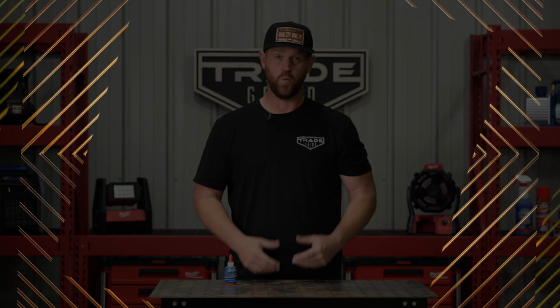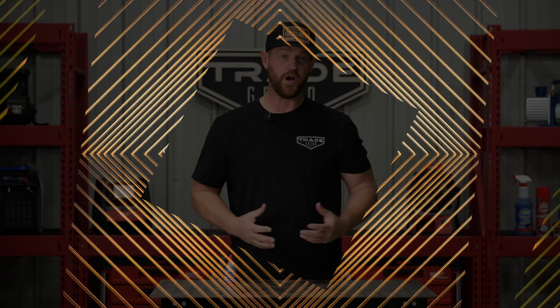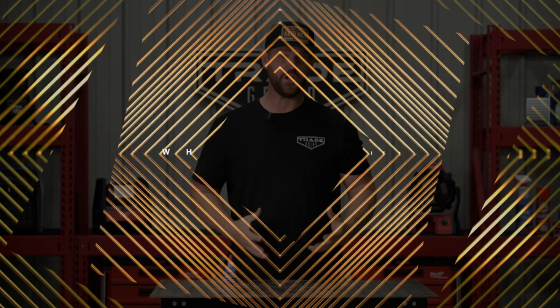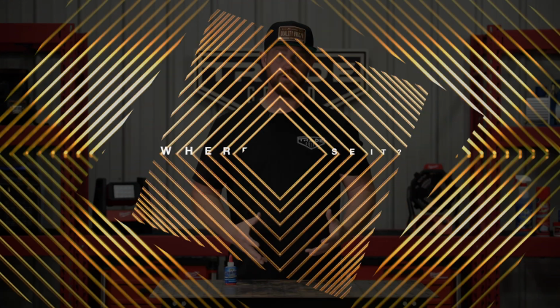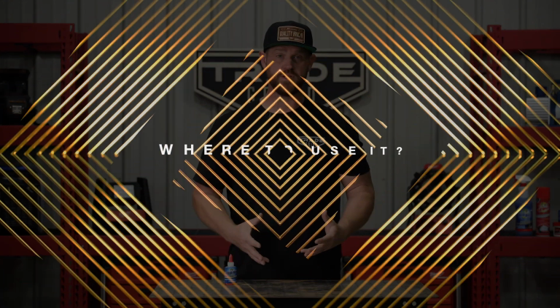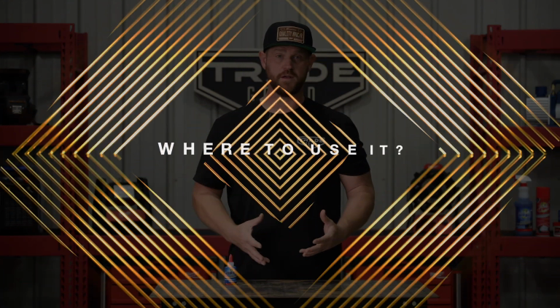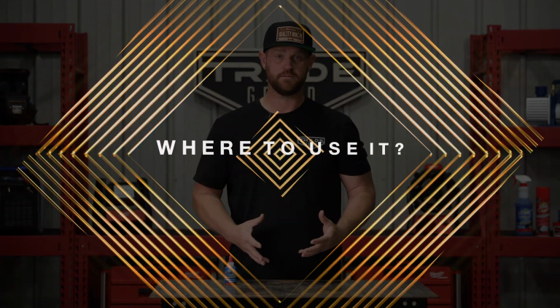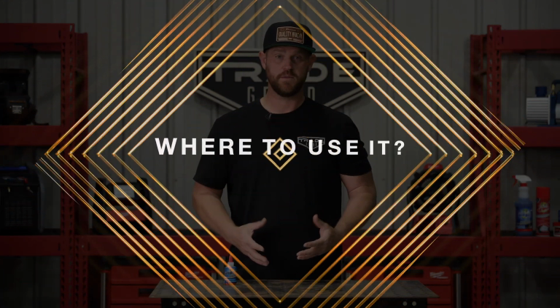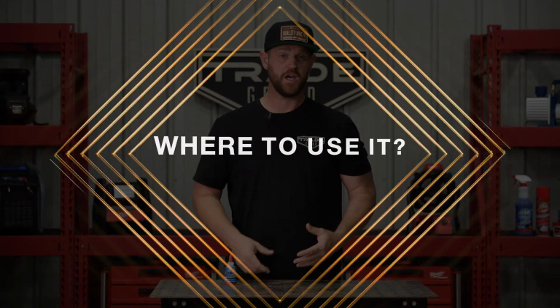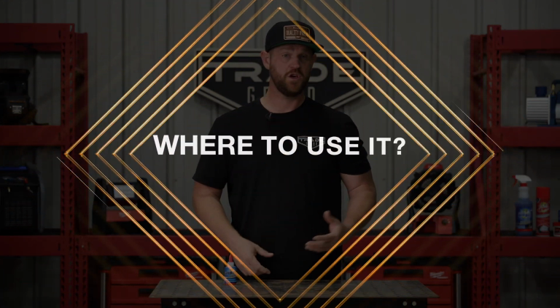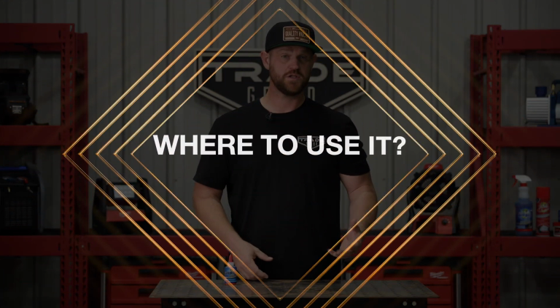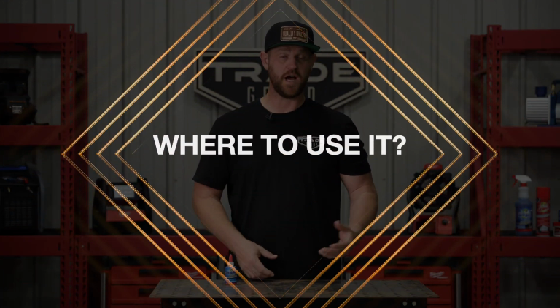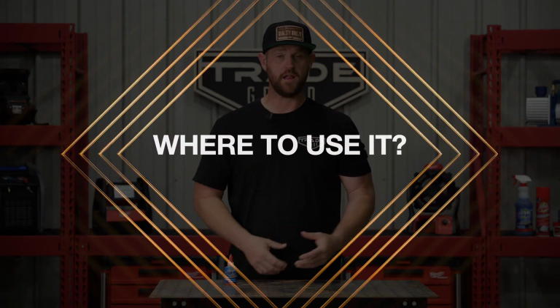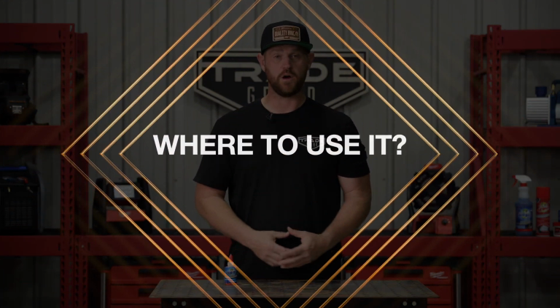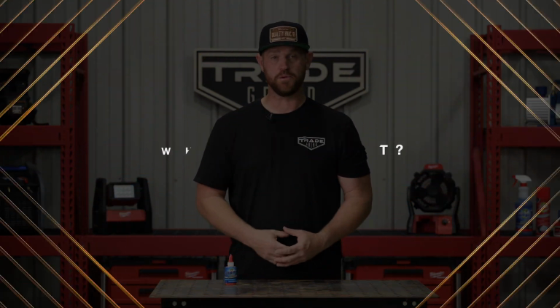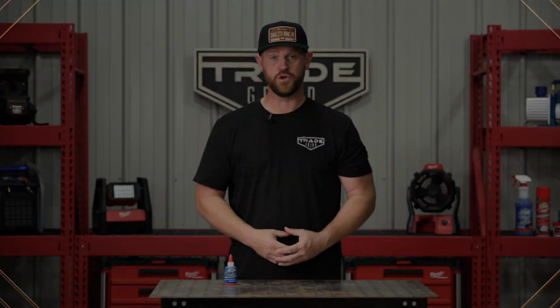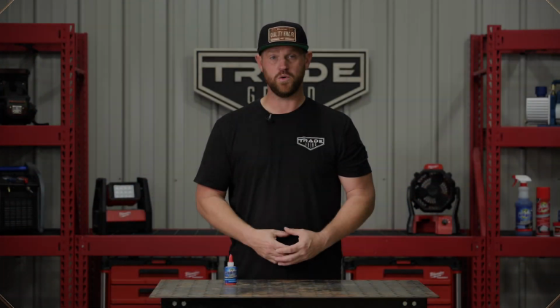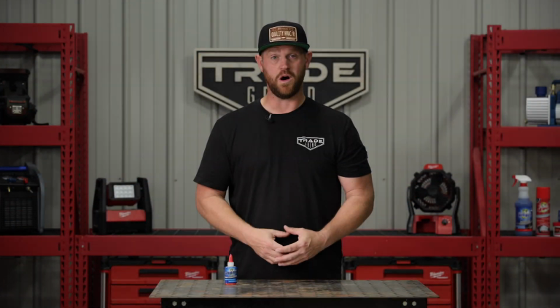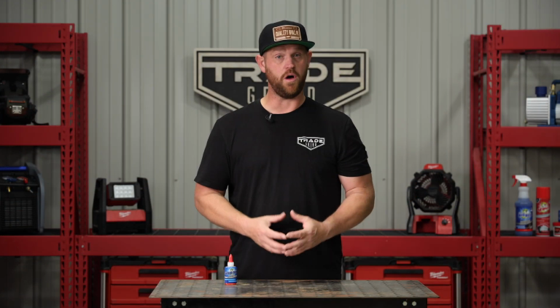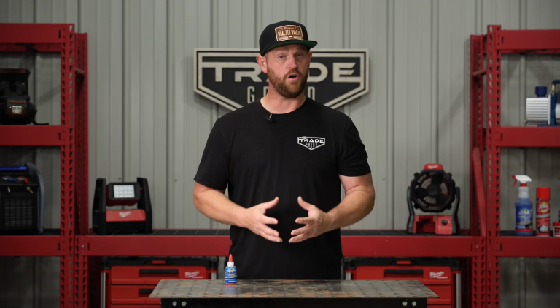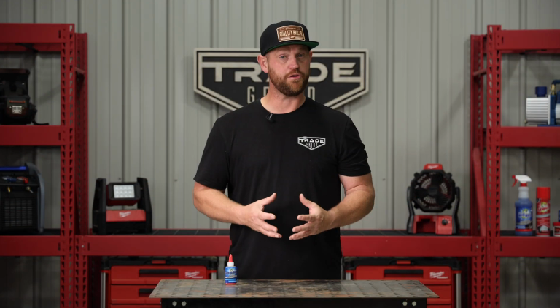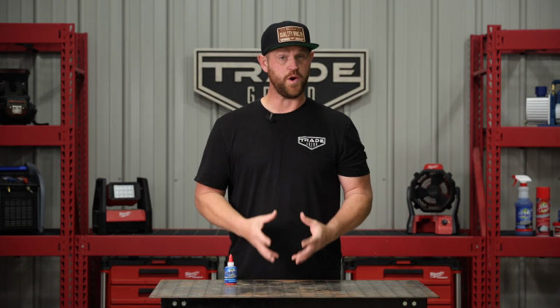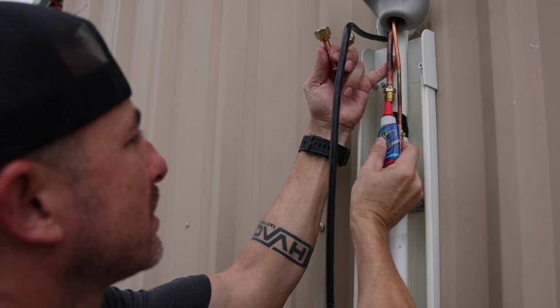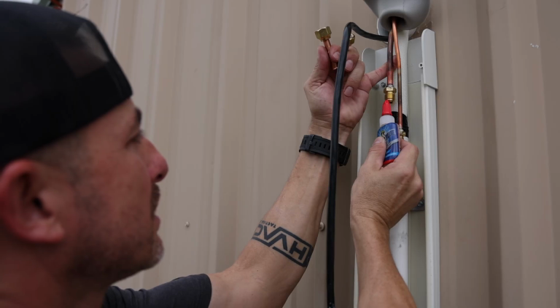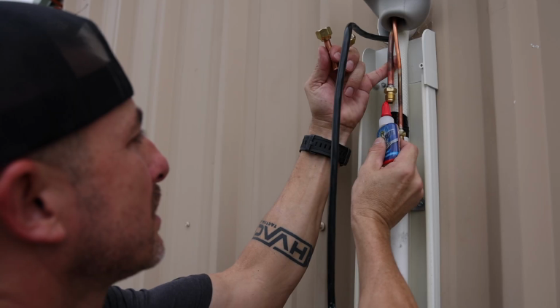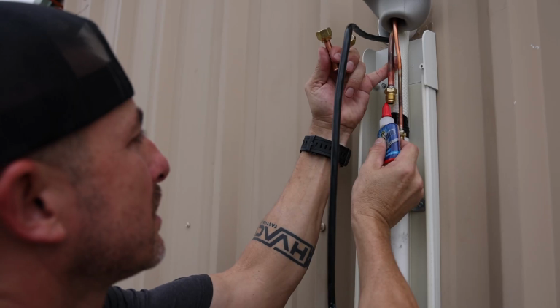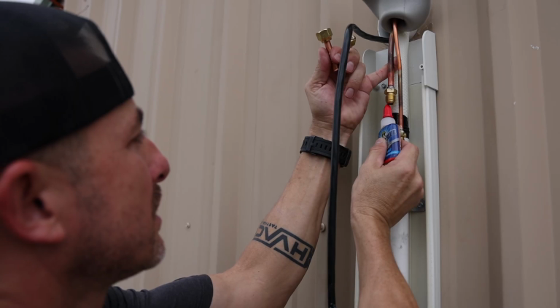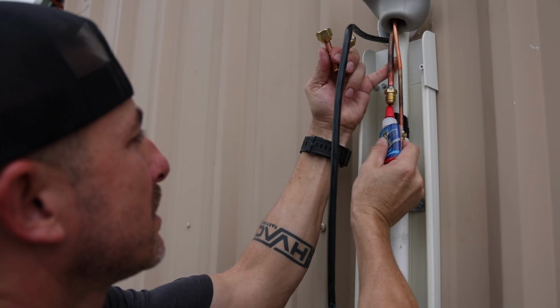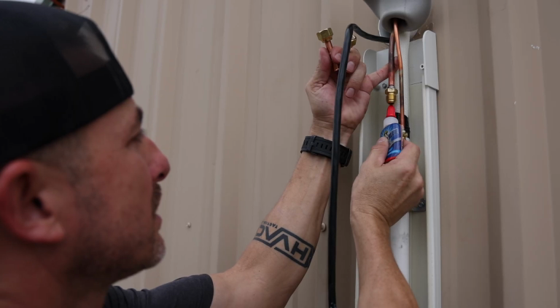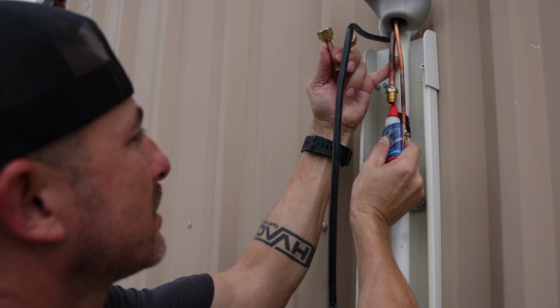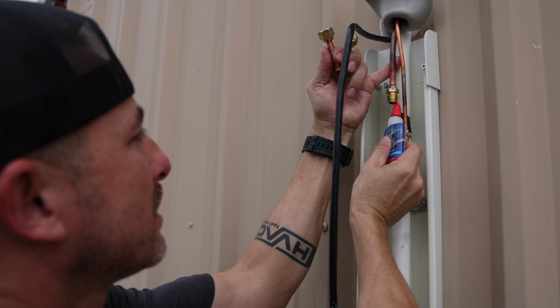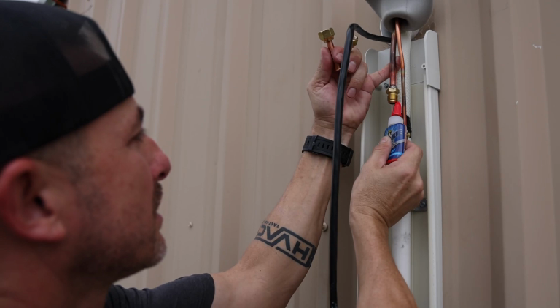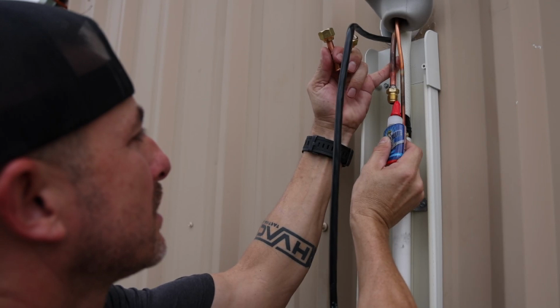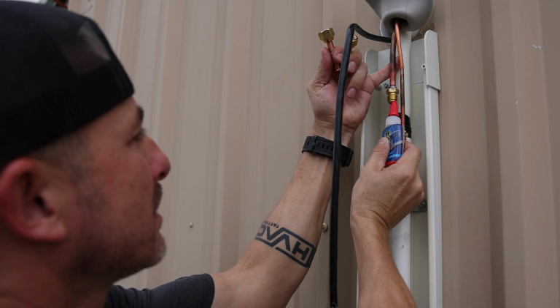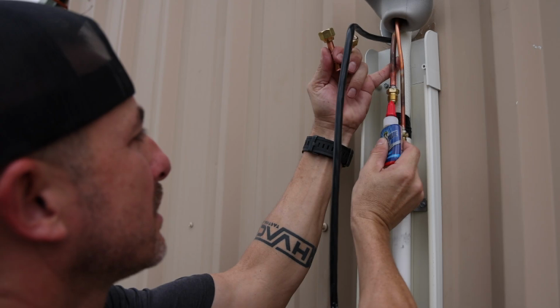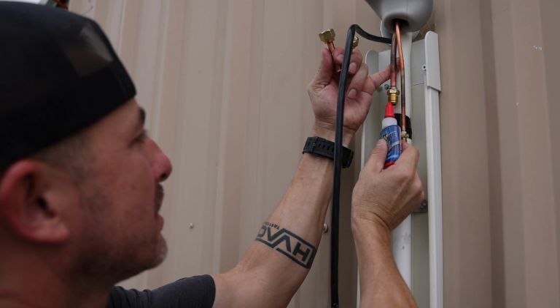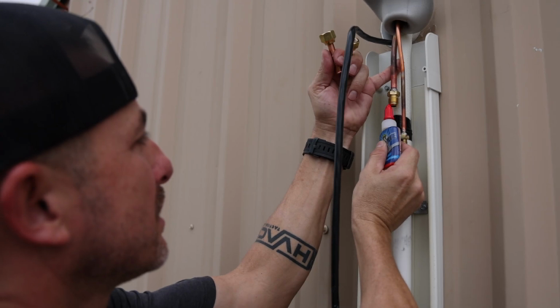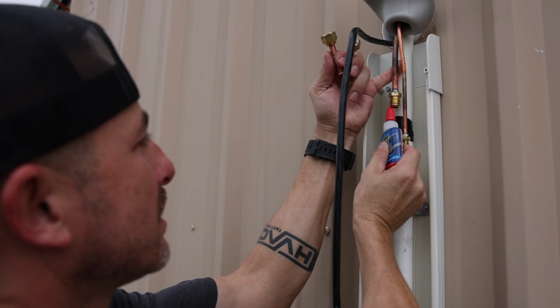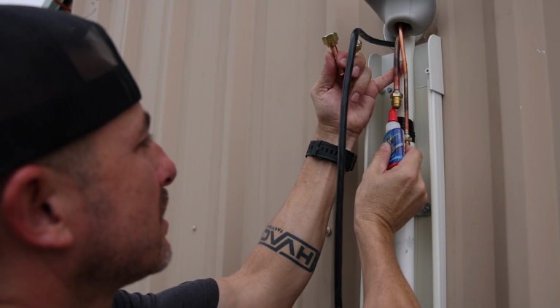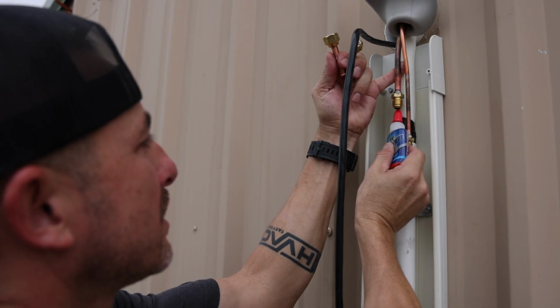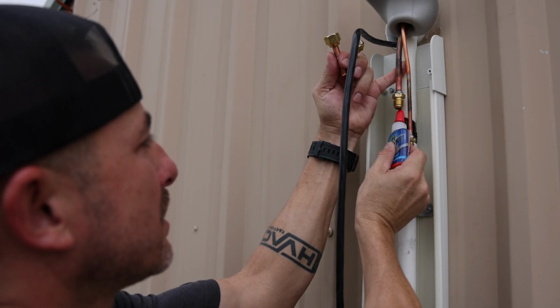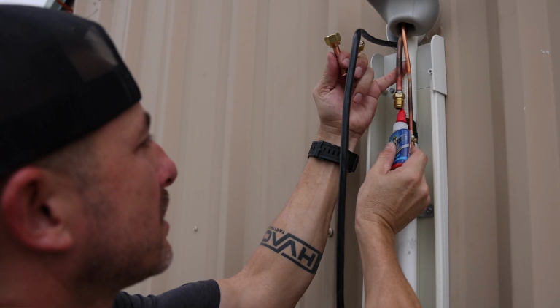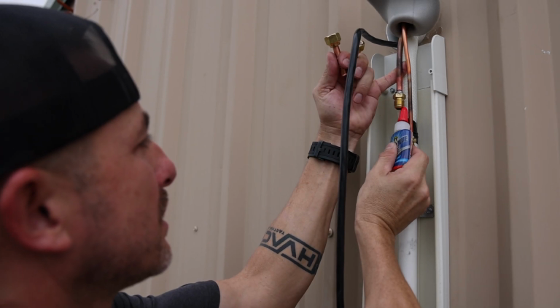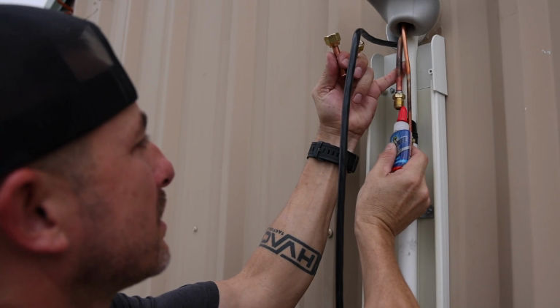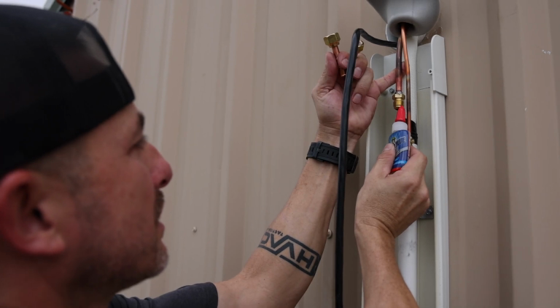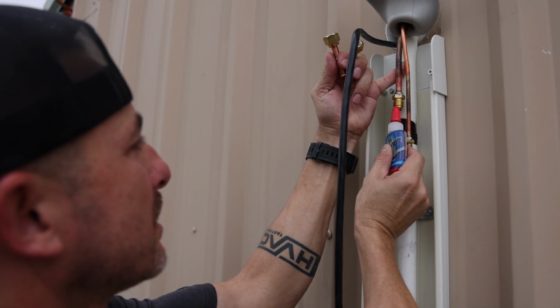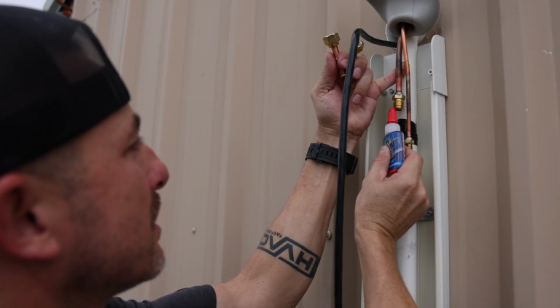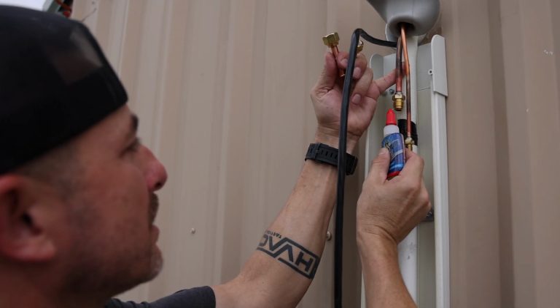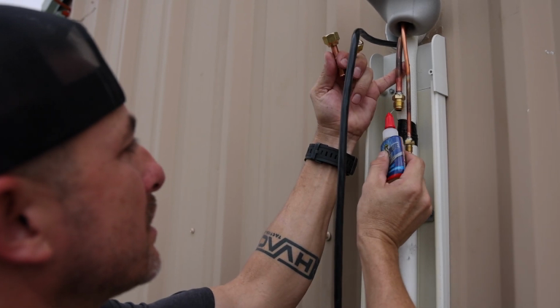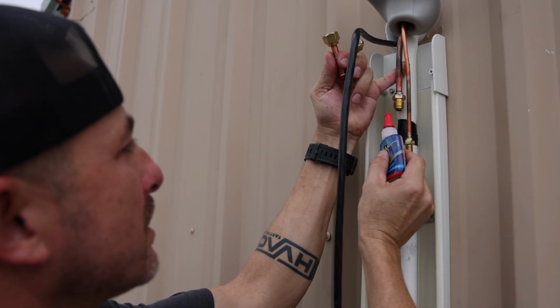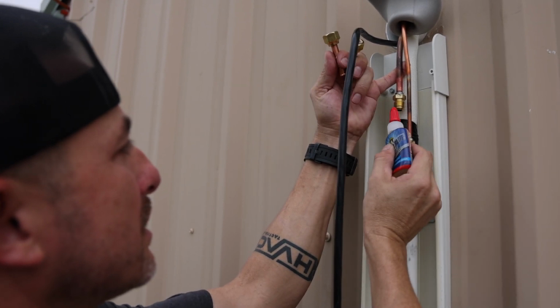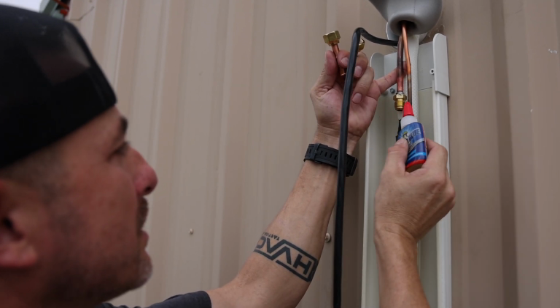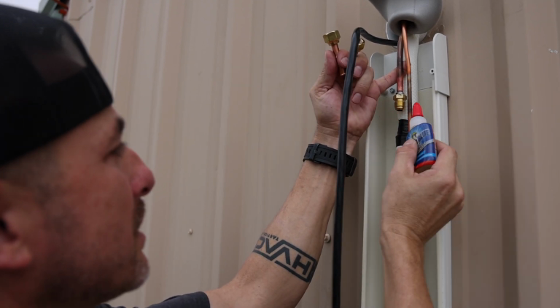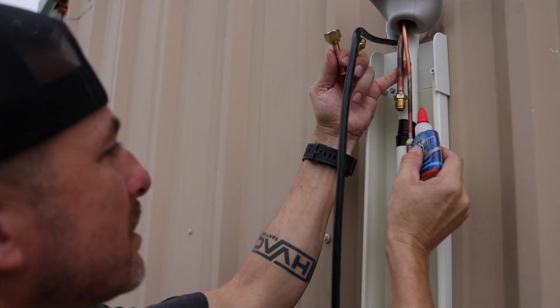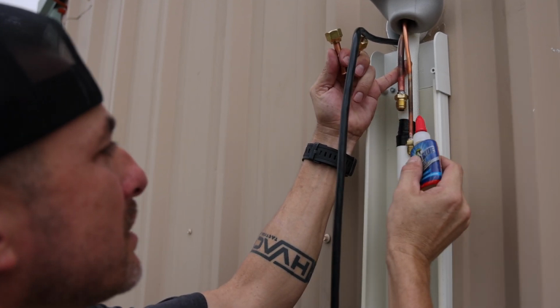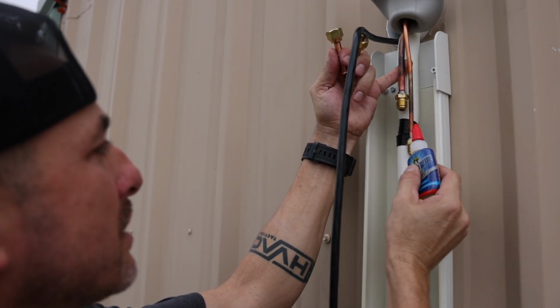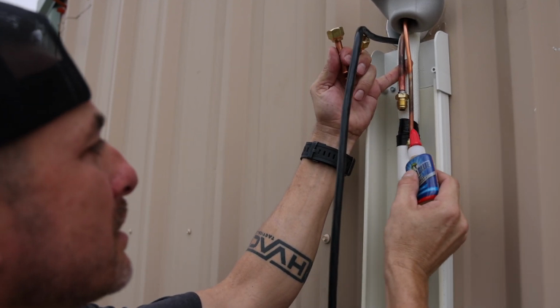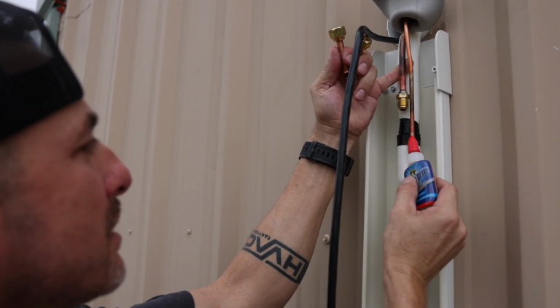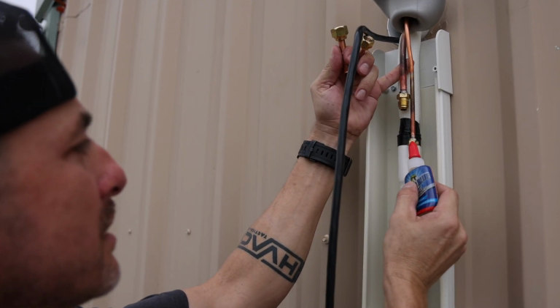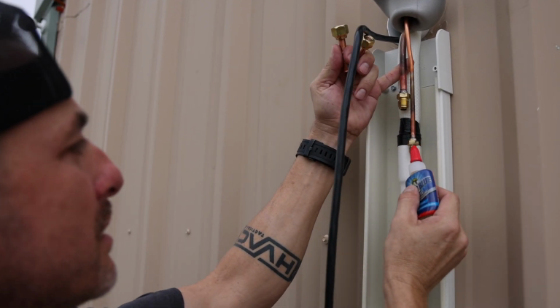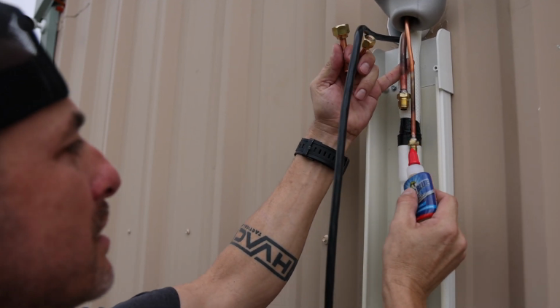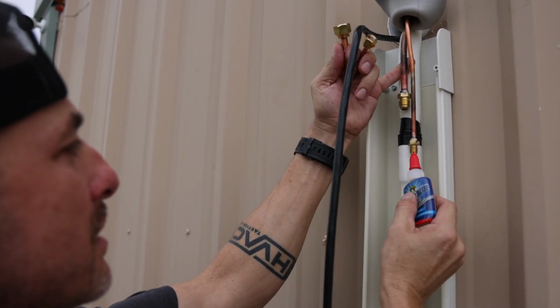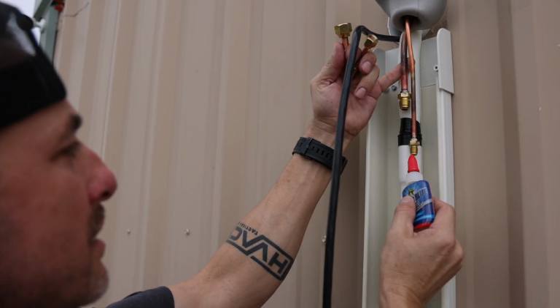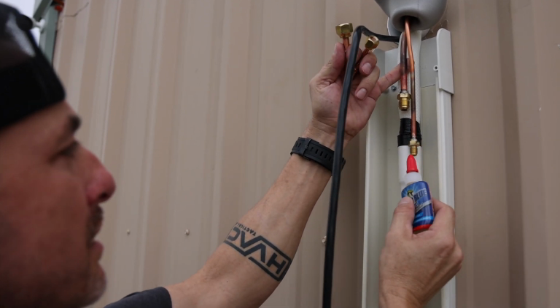Where to use it? Use Nylog Blue on all threaded connections, flare fittings, gaskets, and o-rings in all HVACR systems.